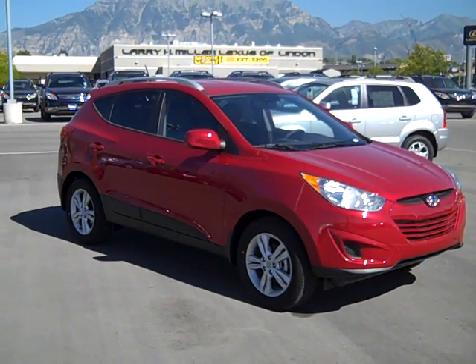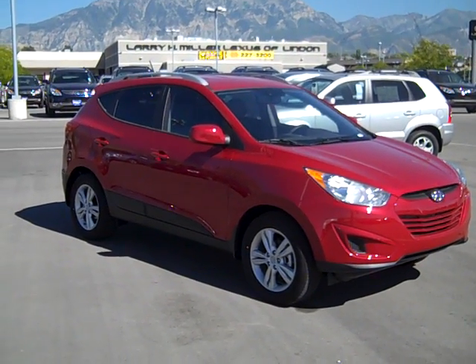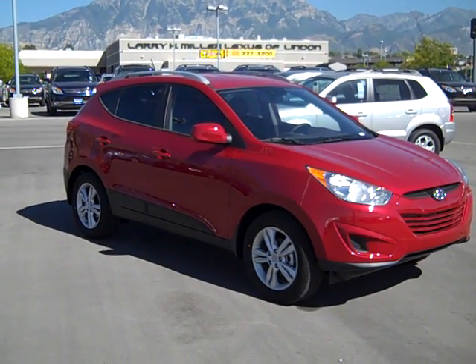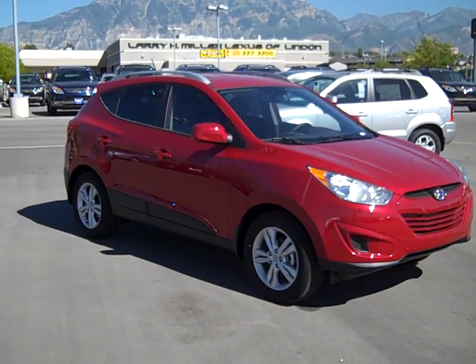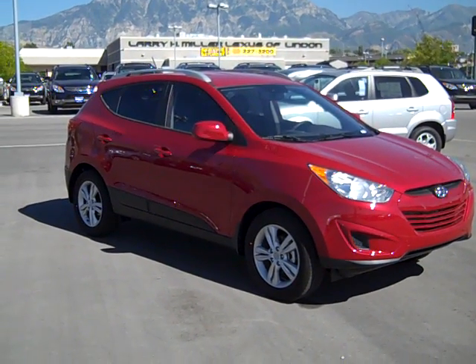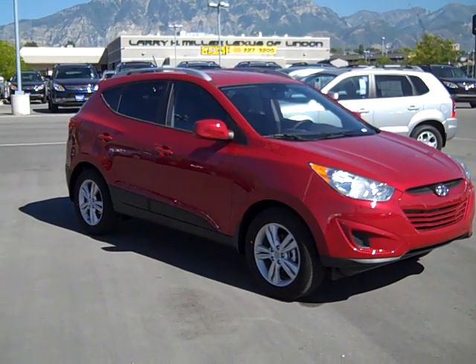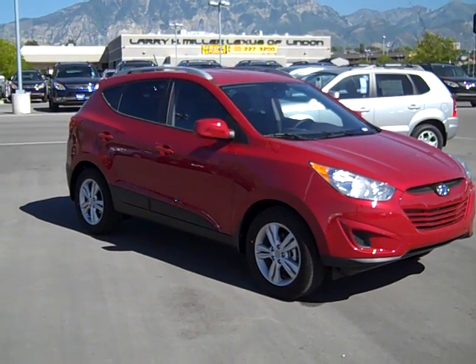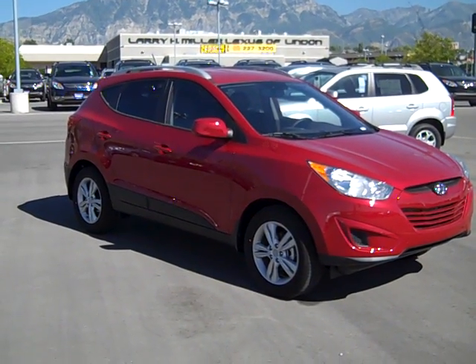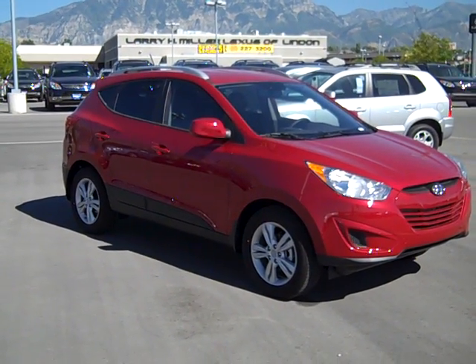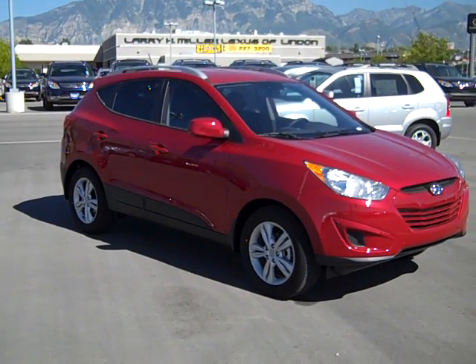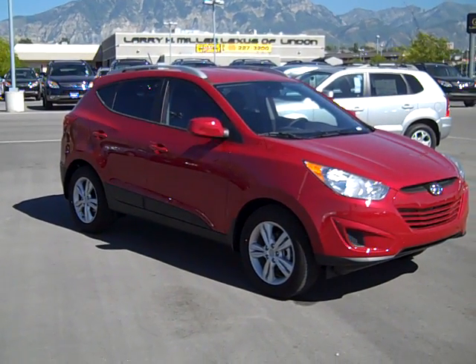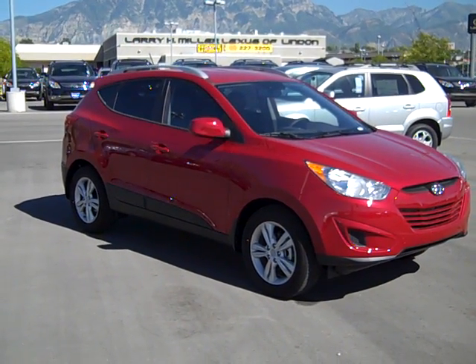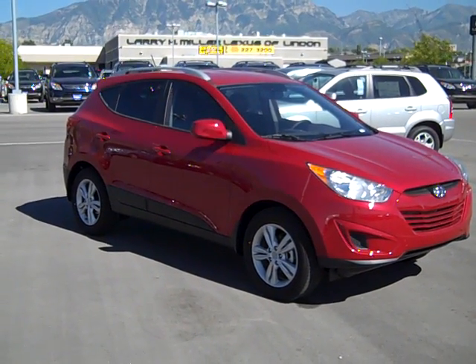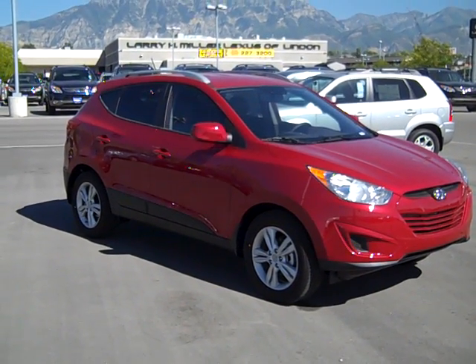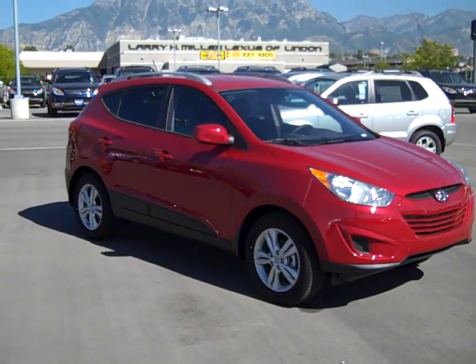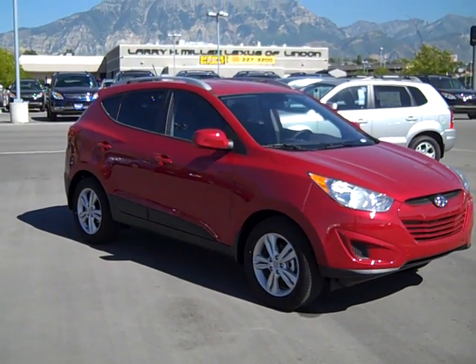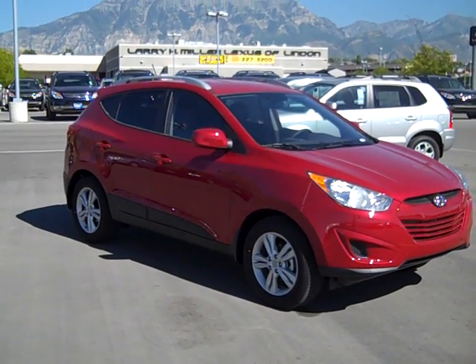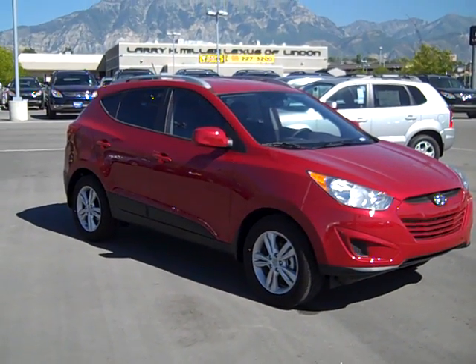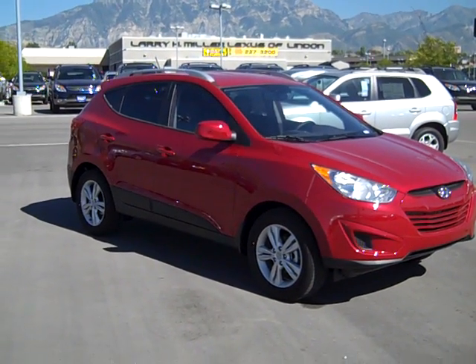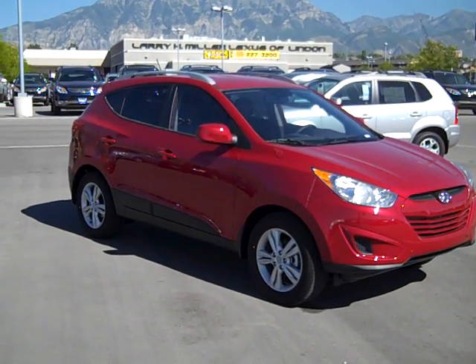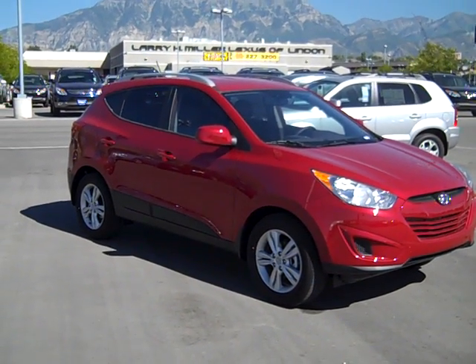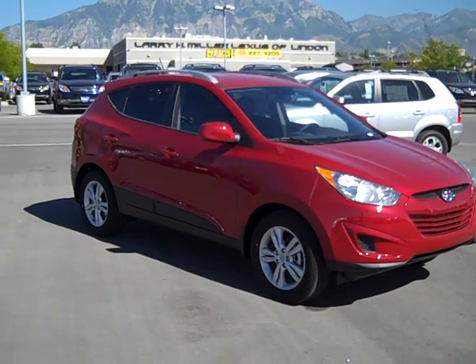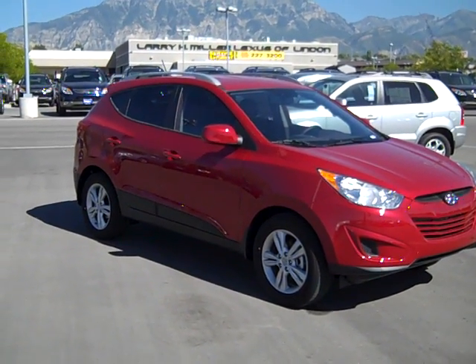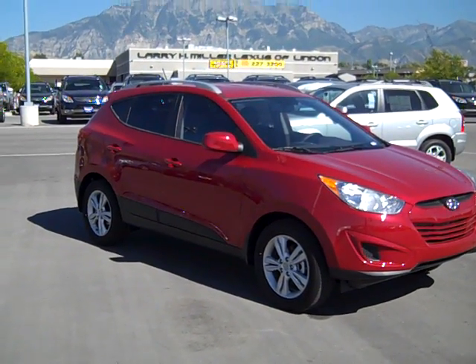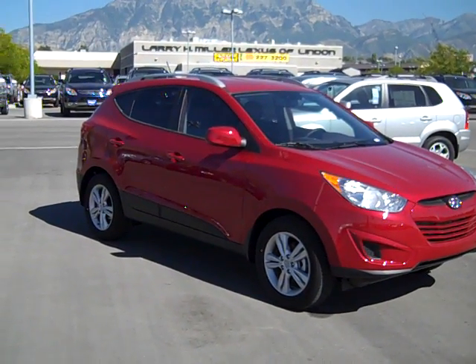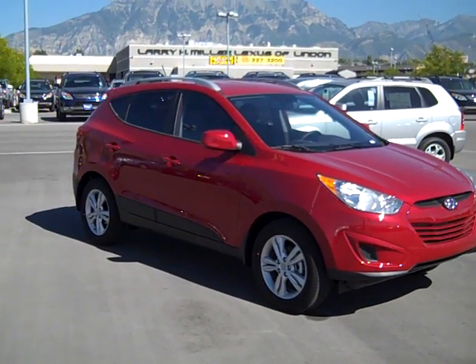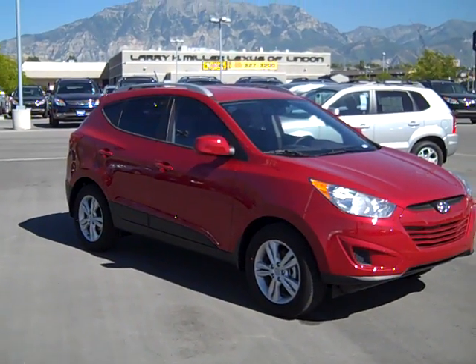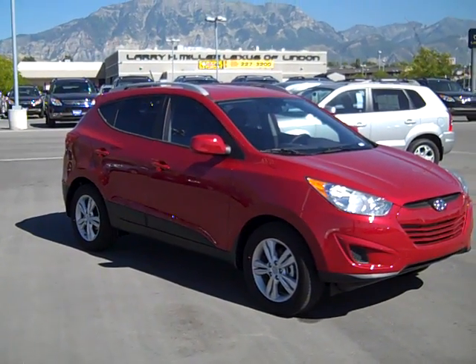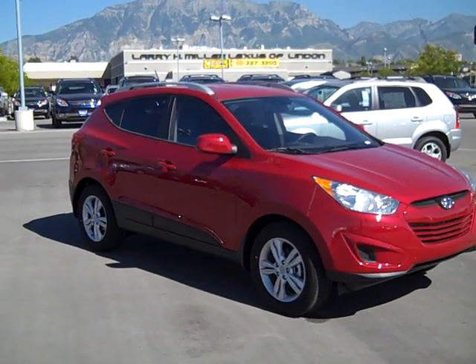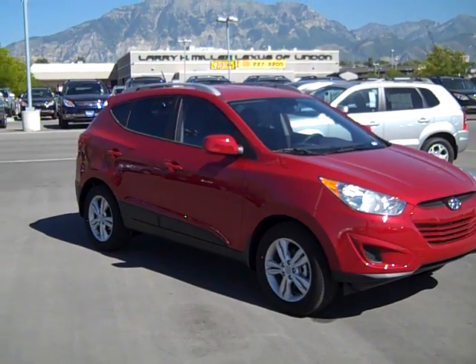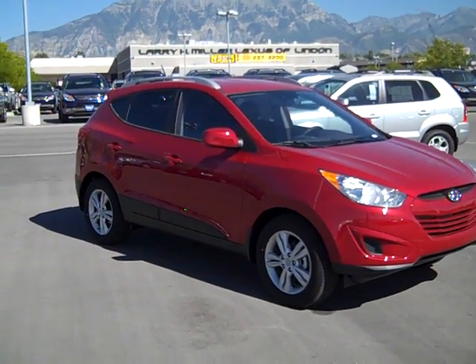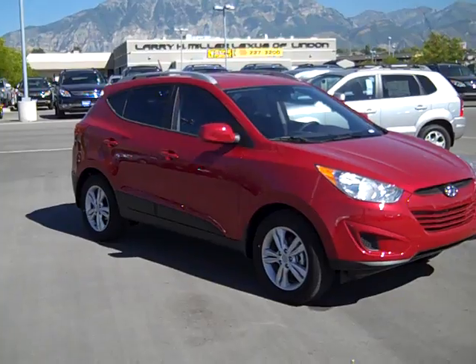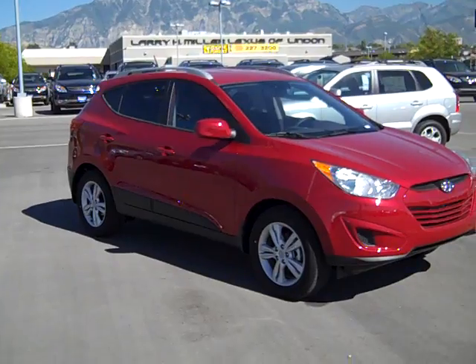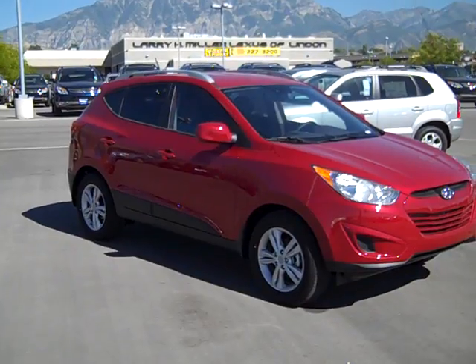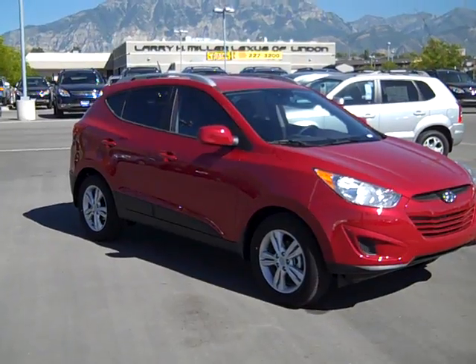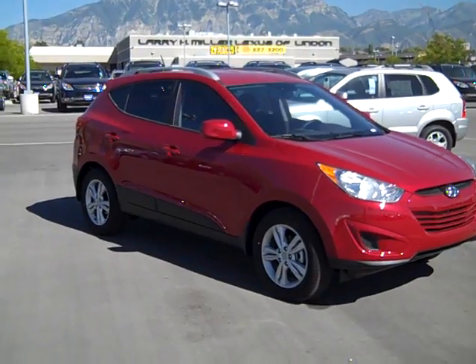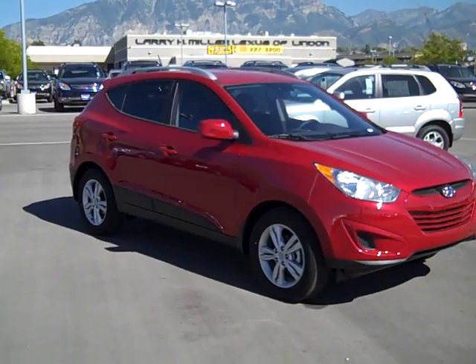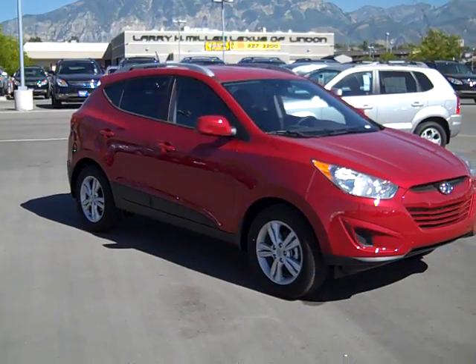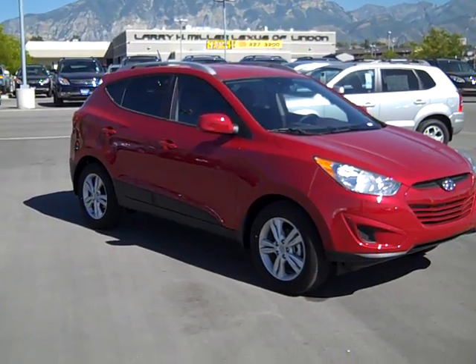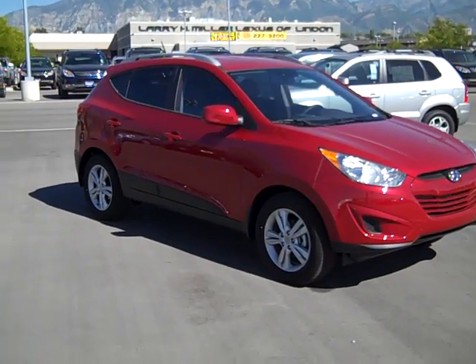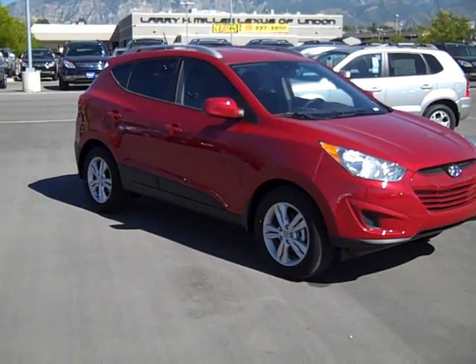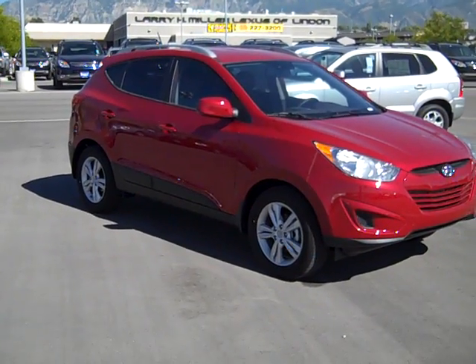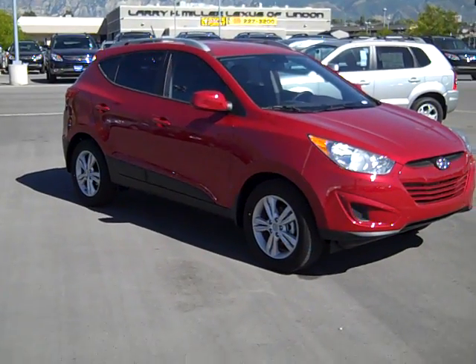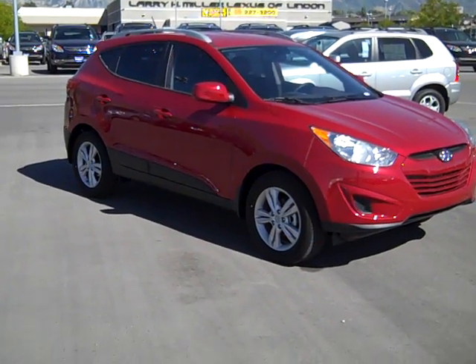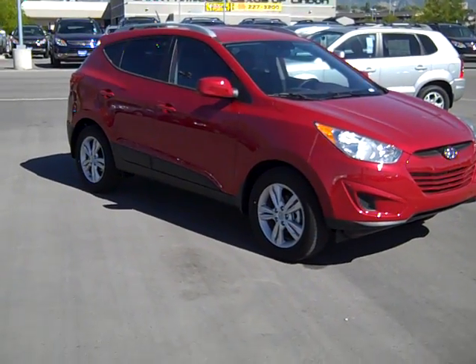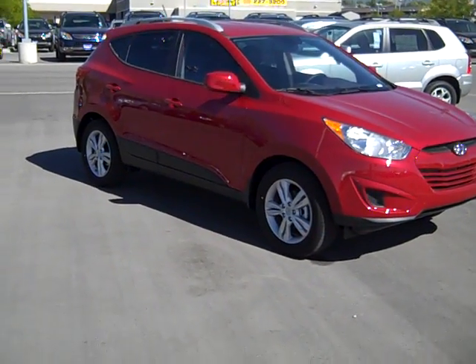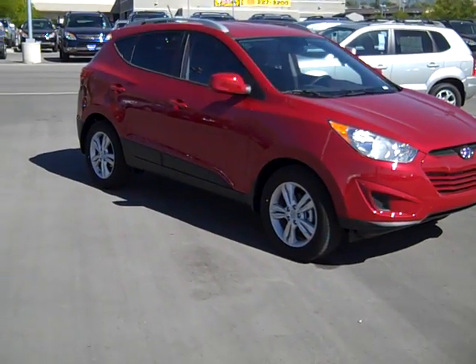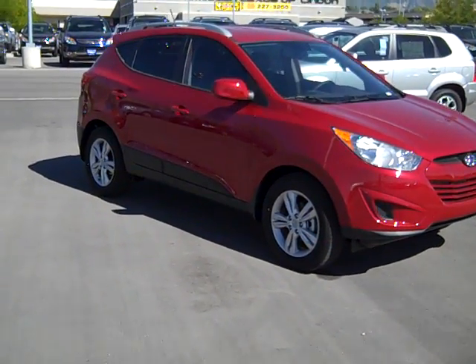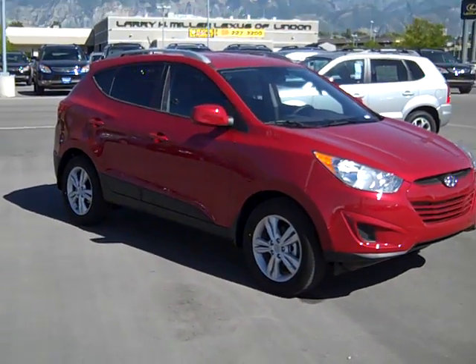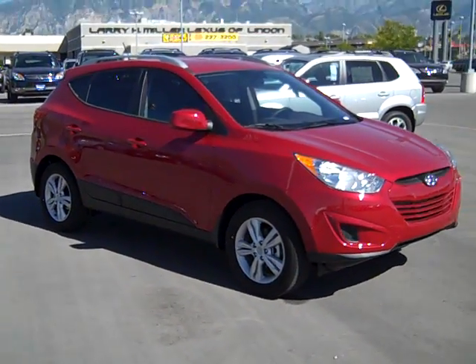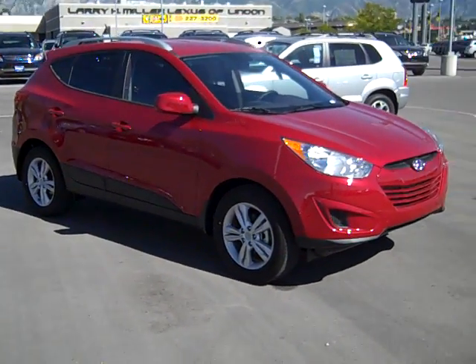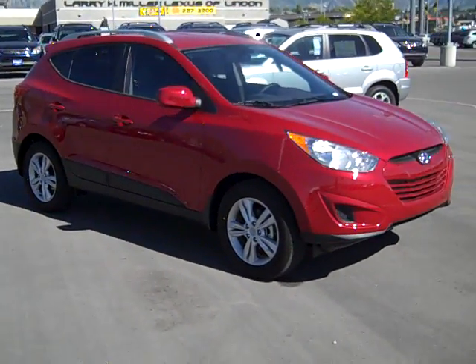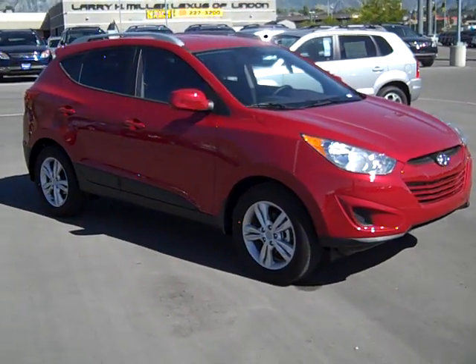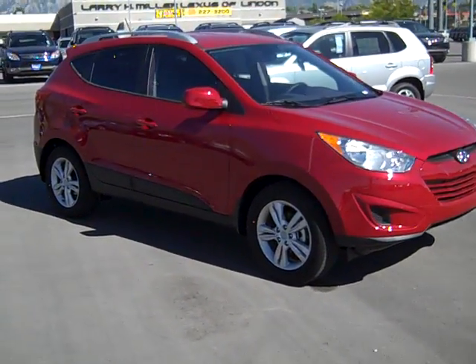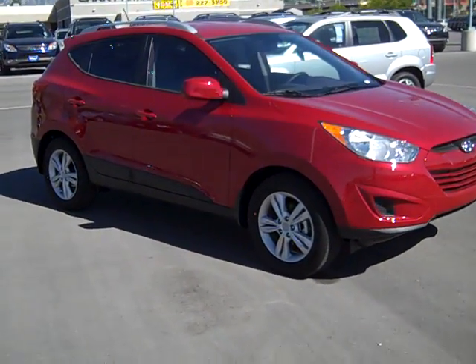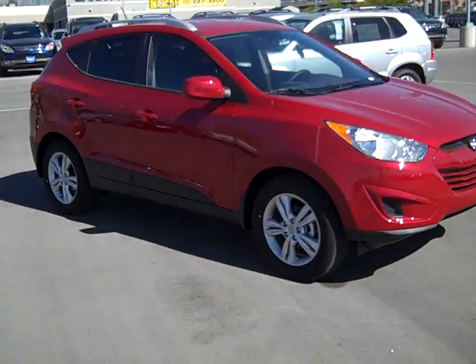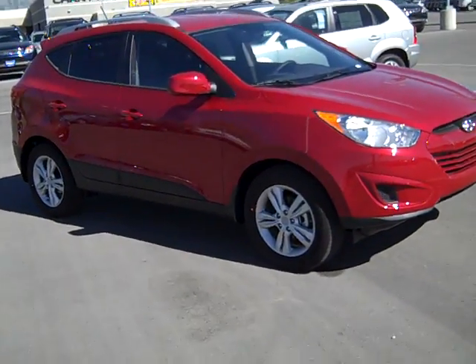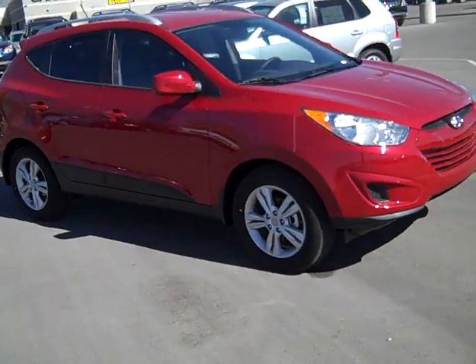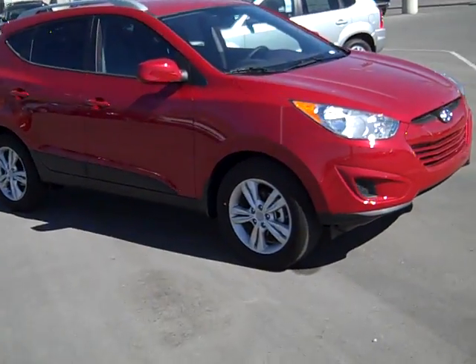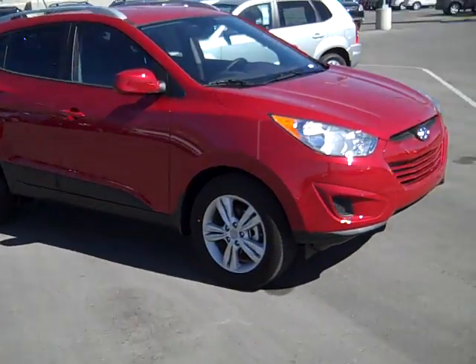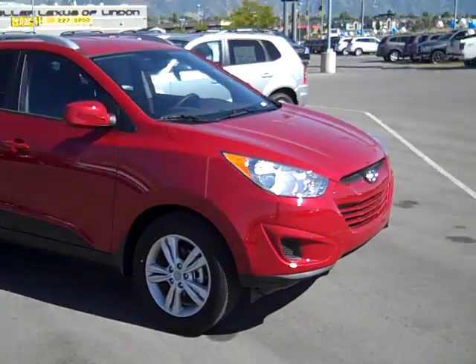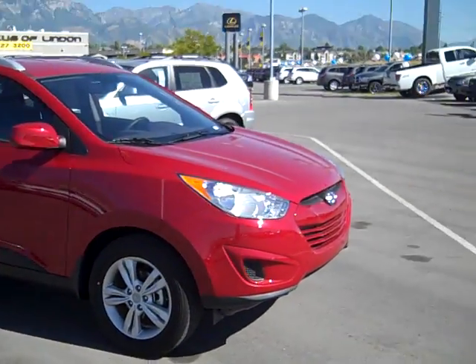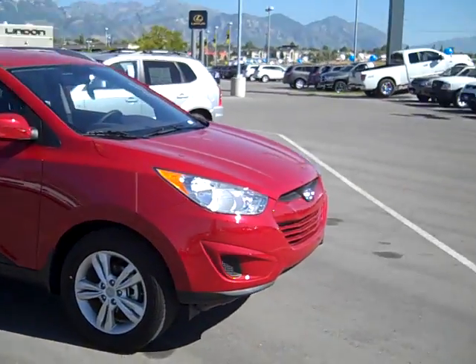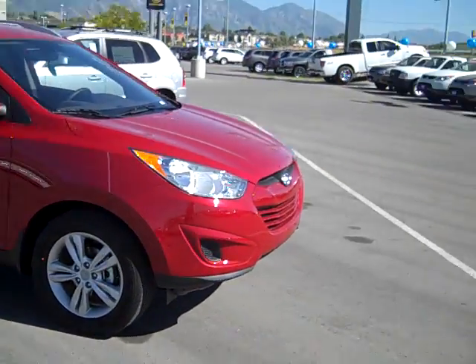Trudy, this is Darrell here at Murdoch Hyundai. We got the email that you're looking at some 2010 Hyundai Tucsons. I thought I'd show you one right here.